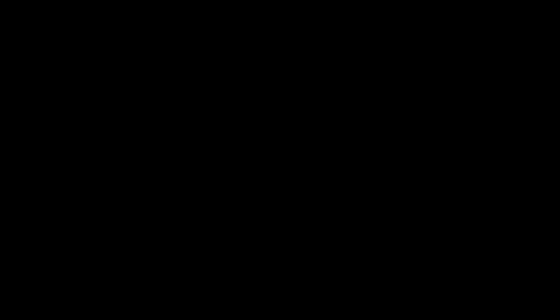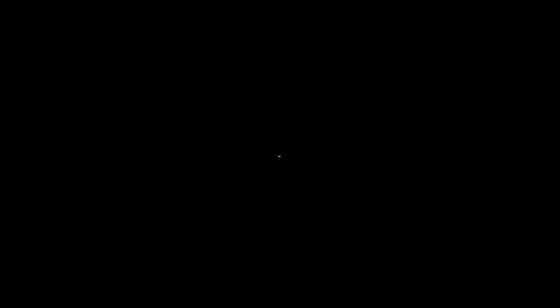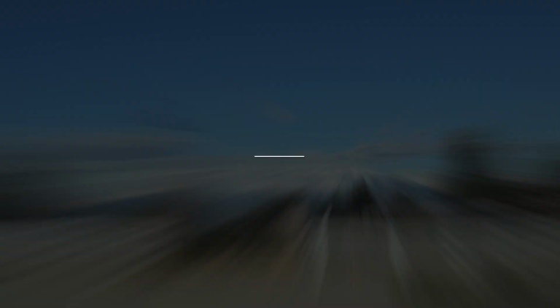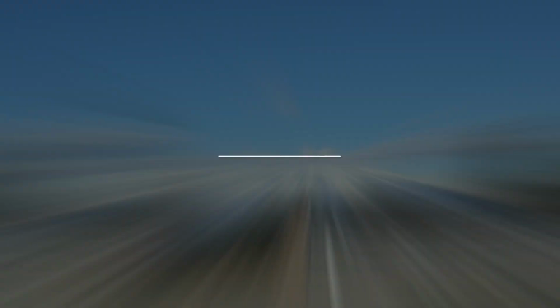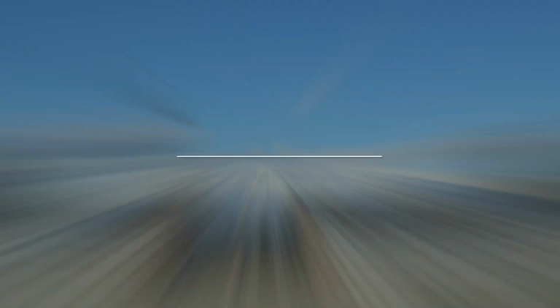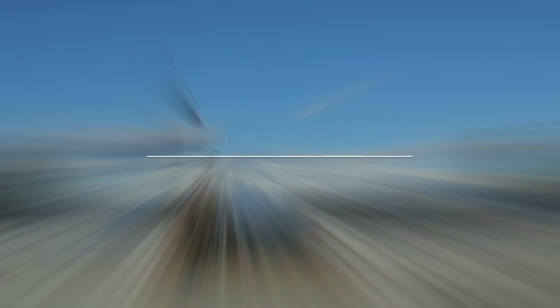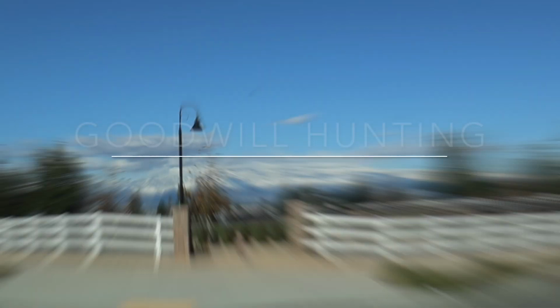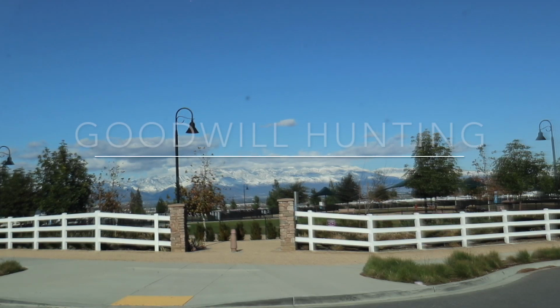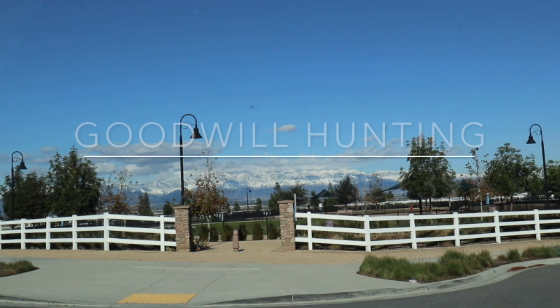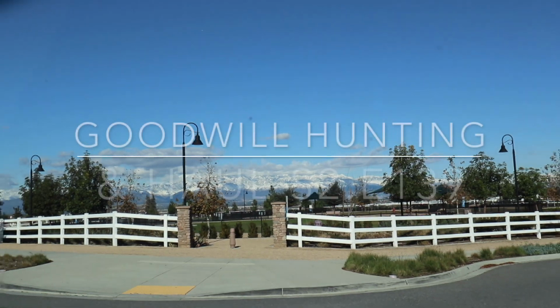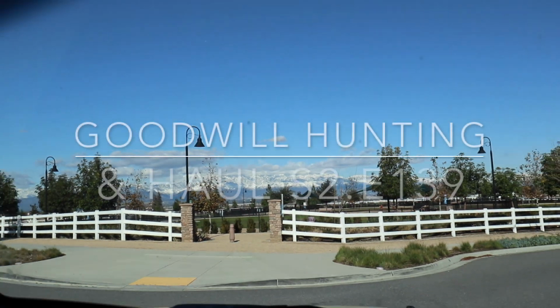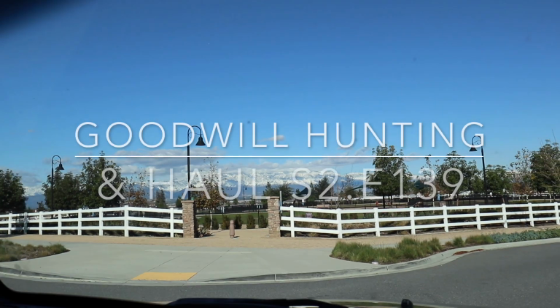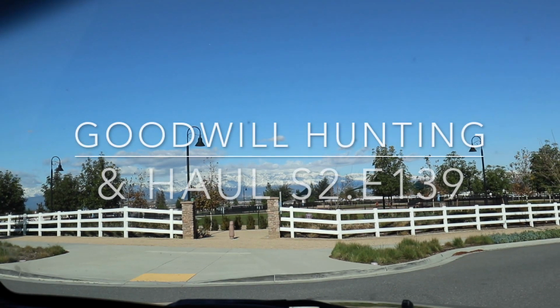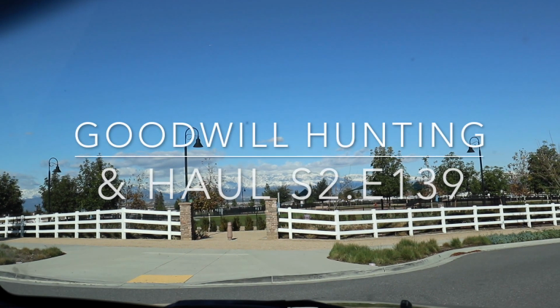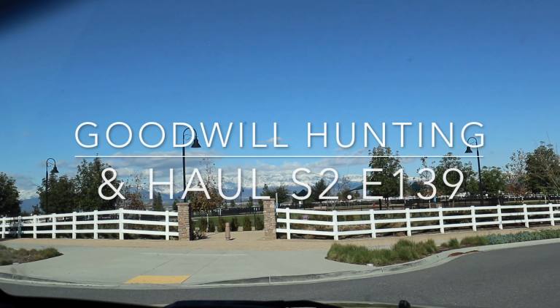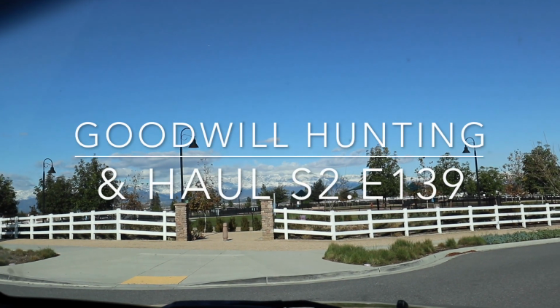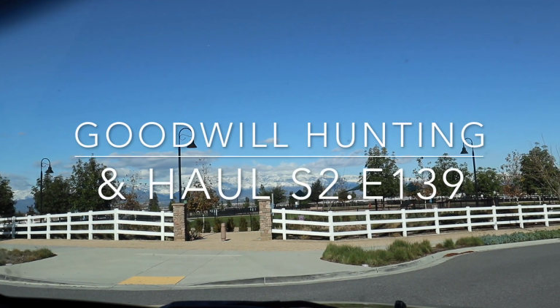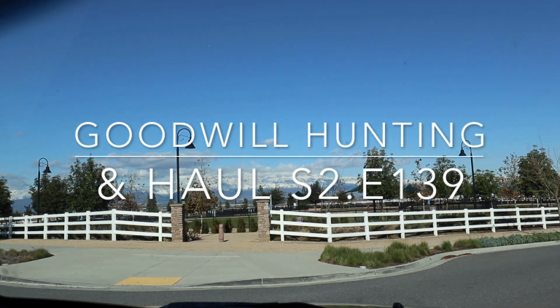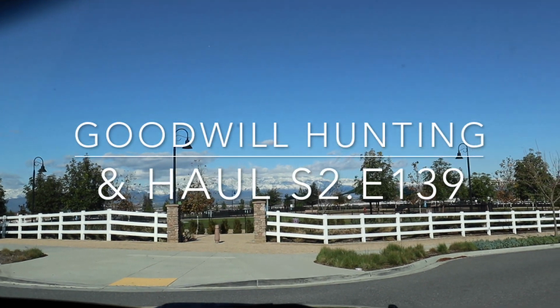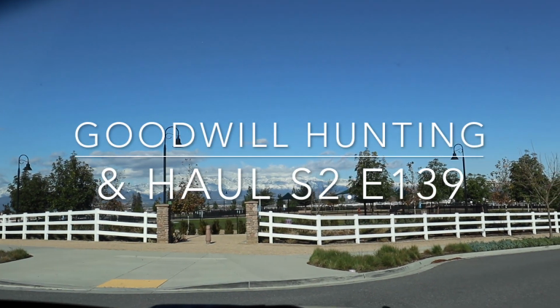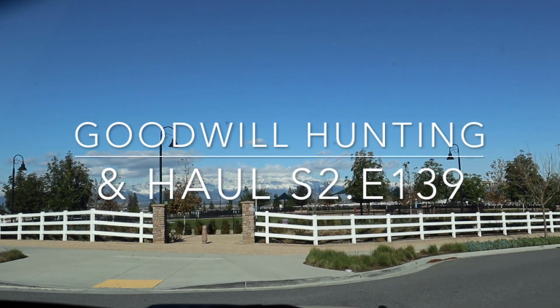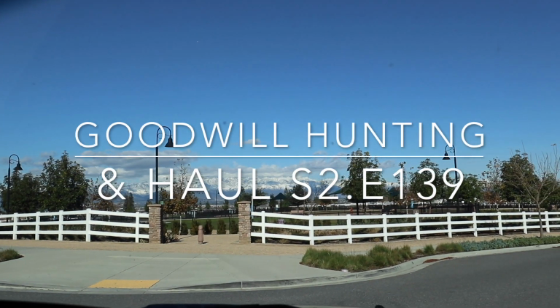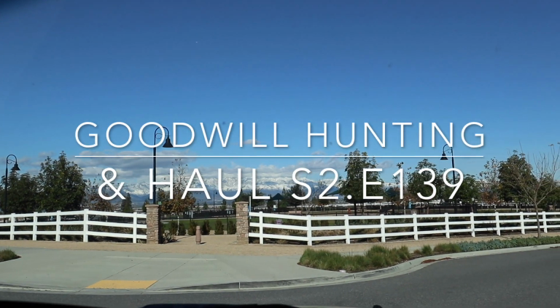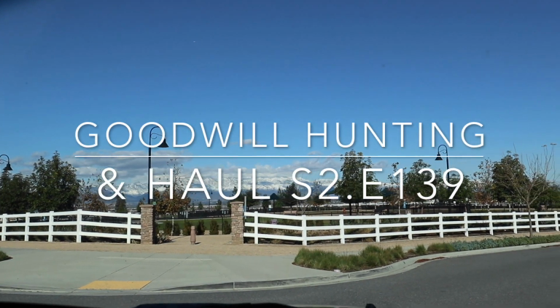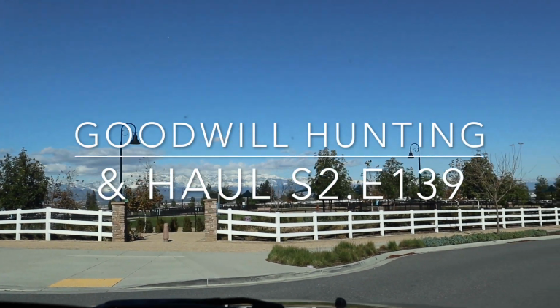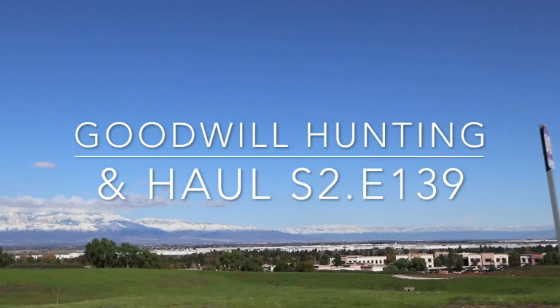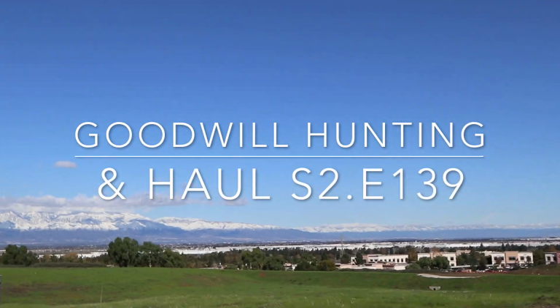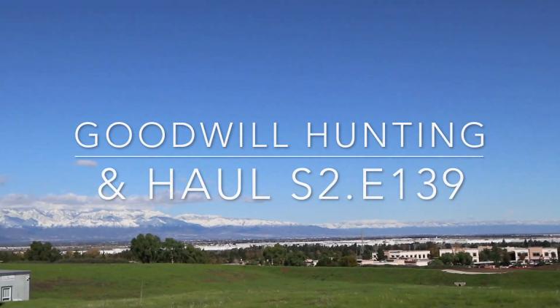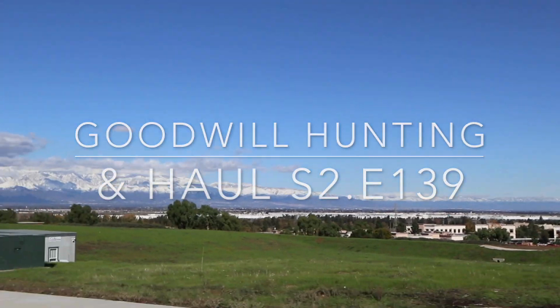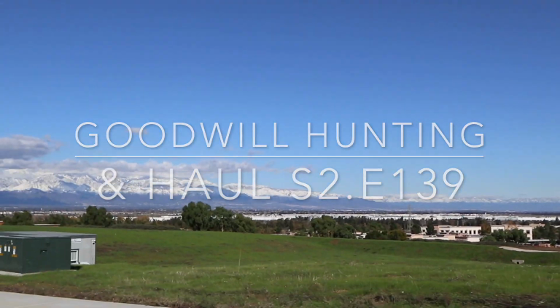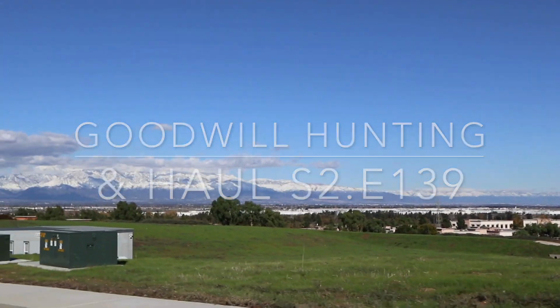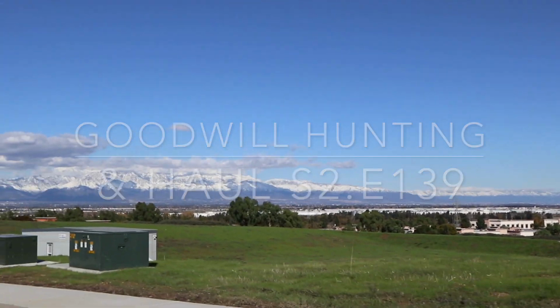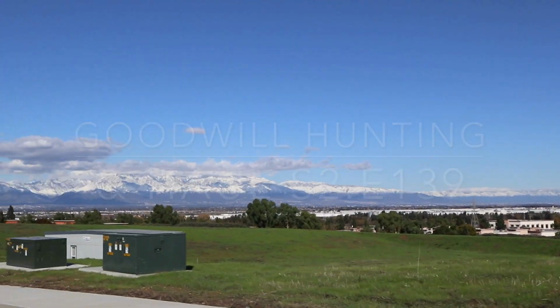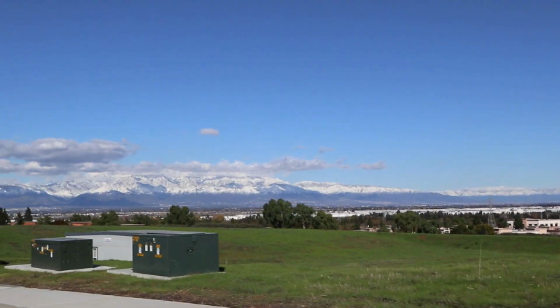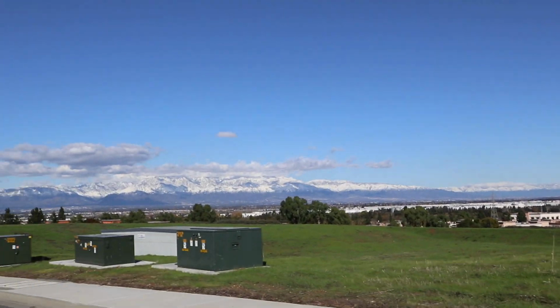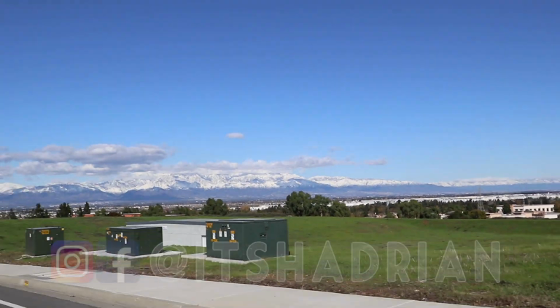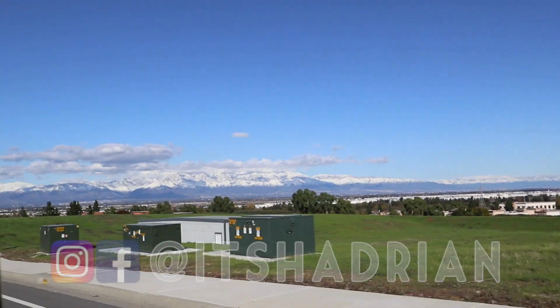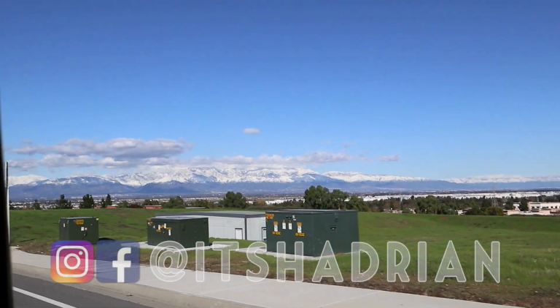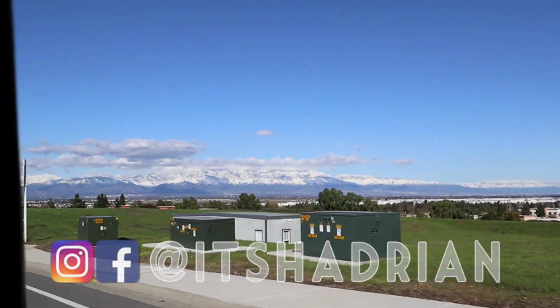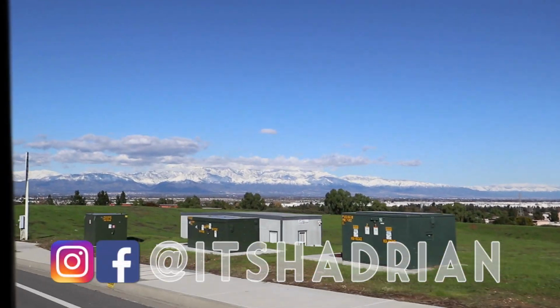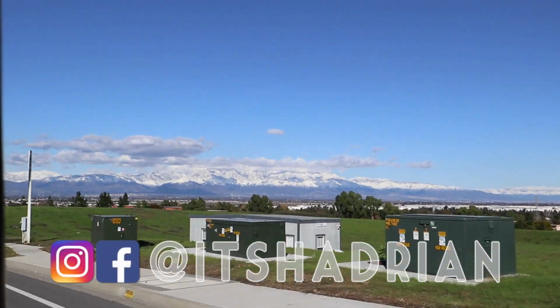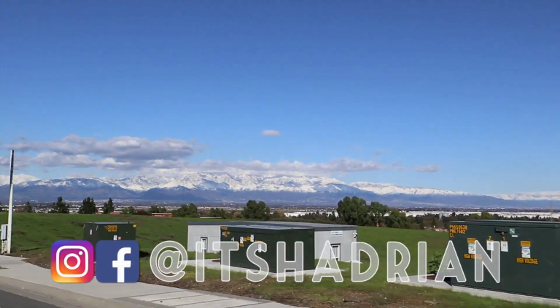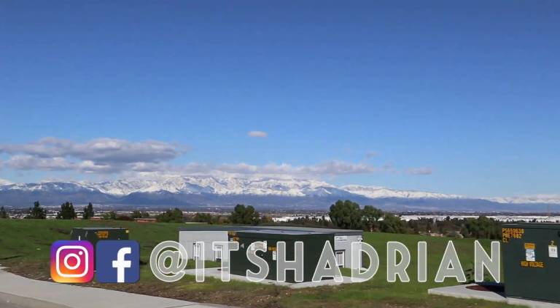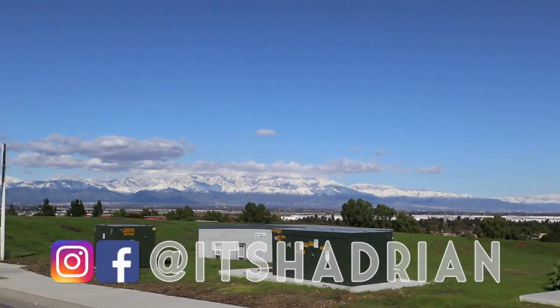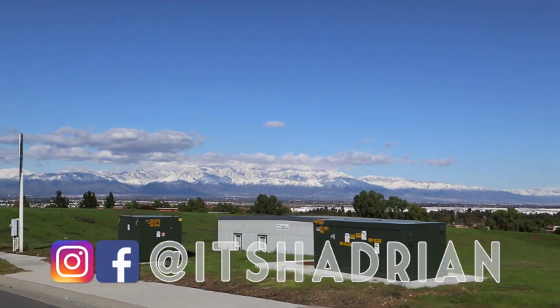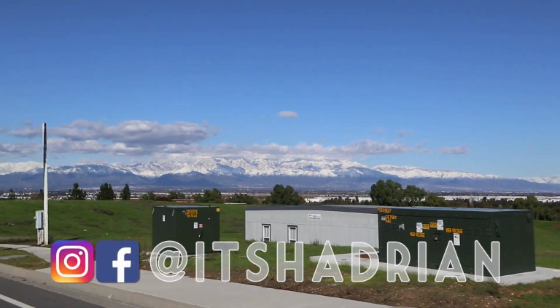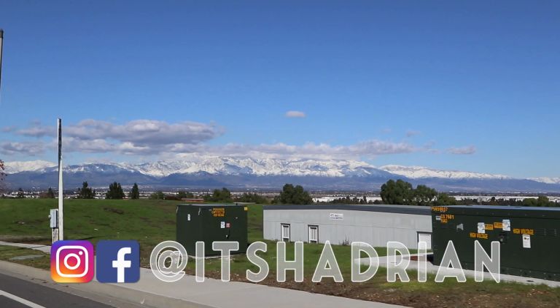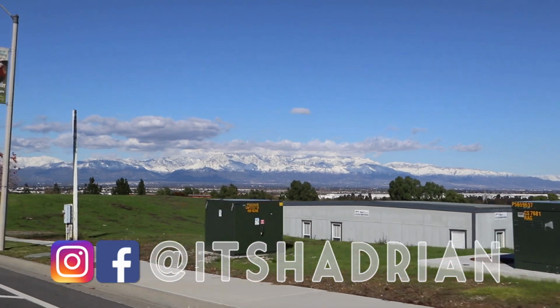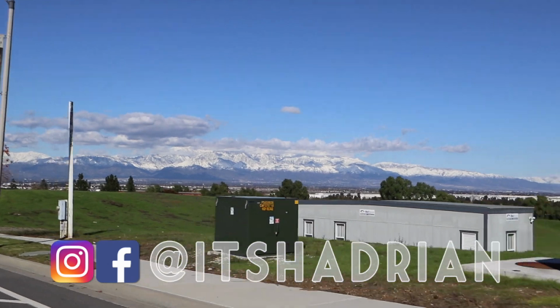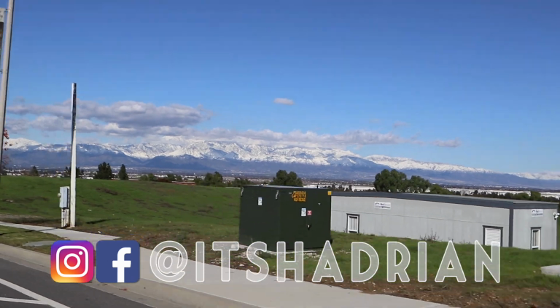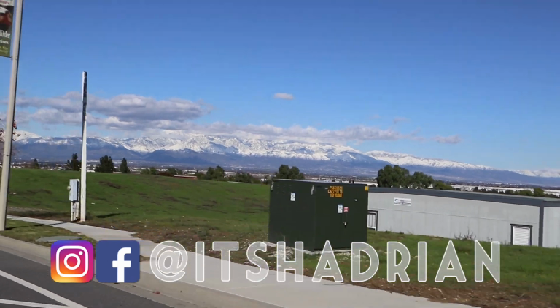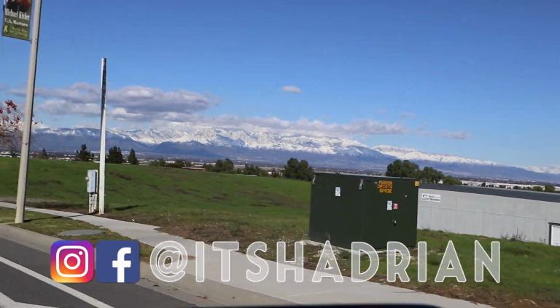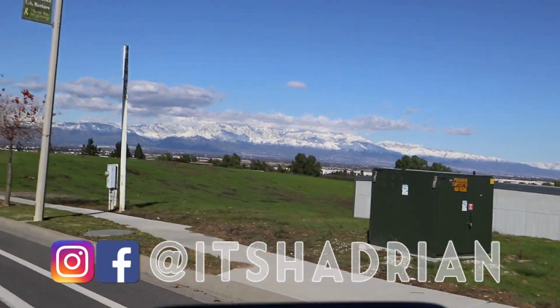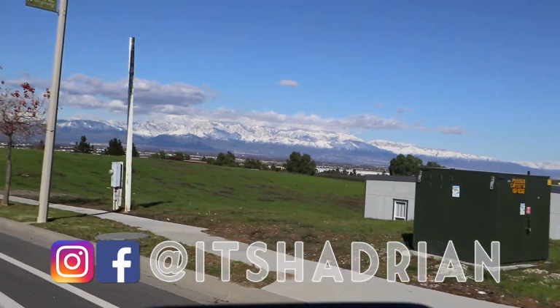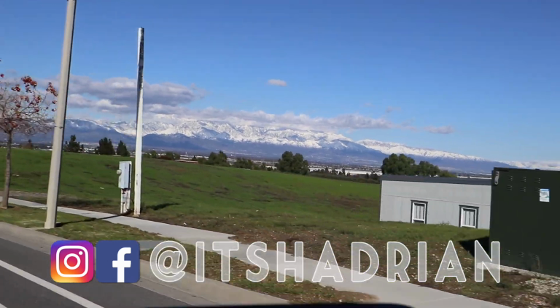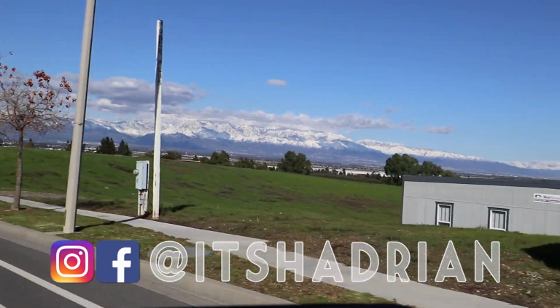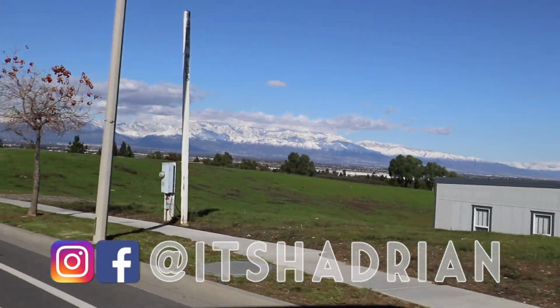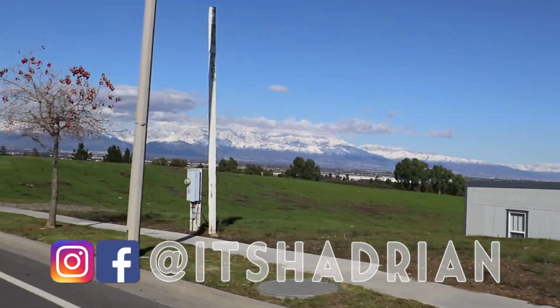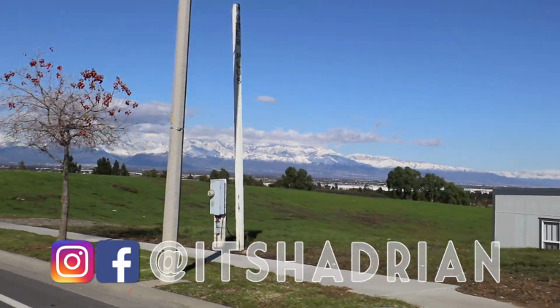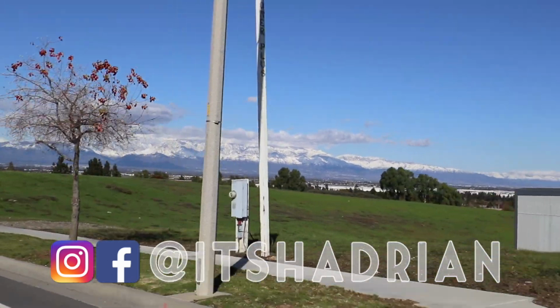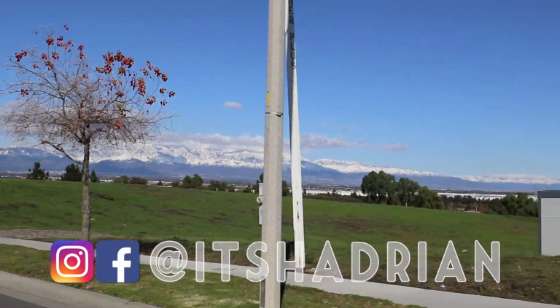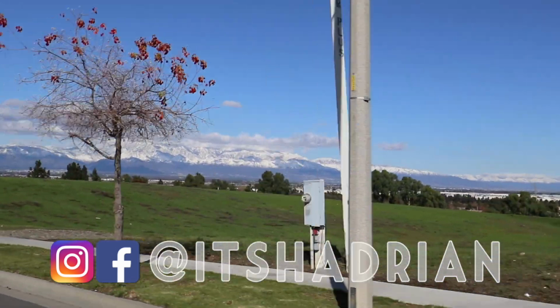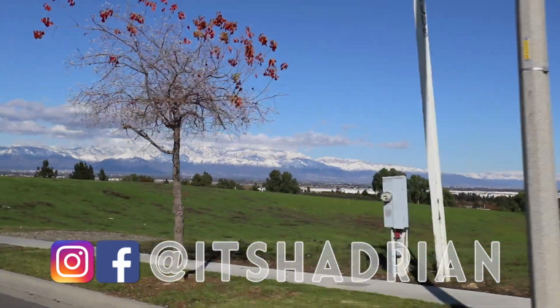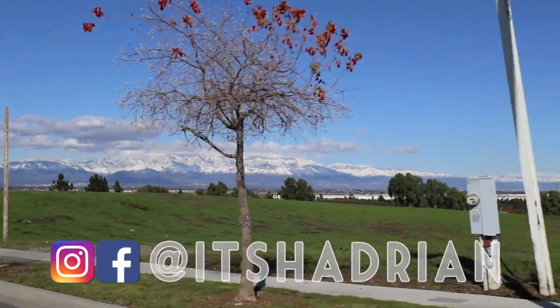Guys, look at how amazing the mountains are! Check that out, you guys! It's so pretty!